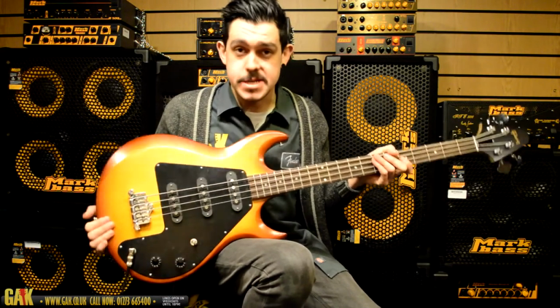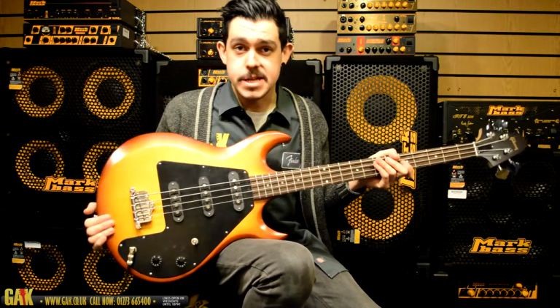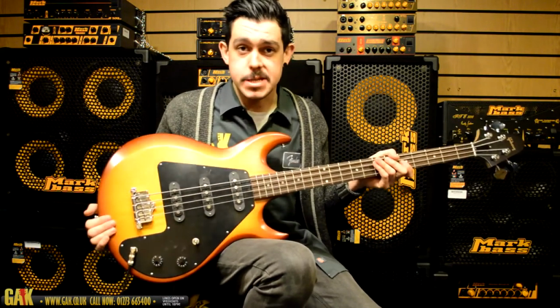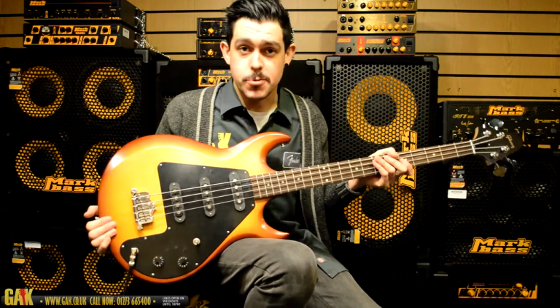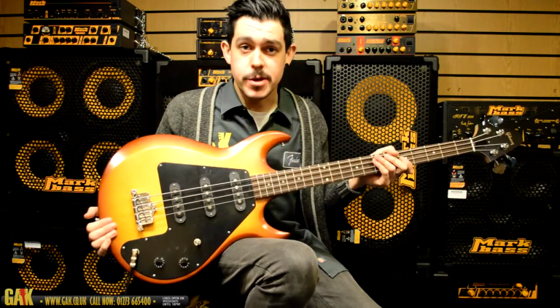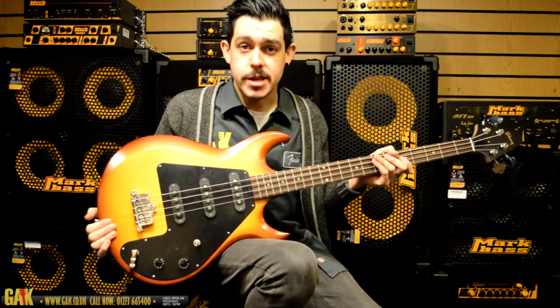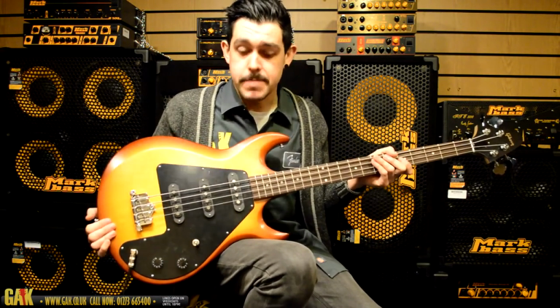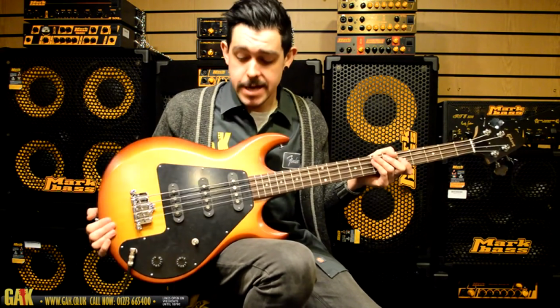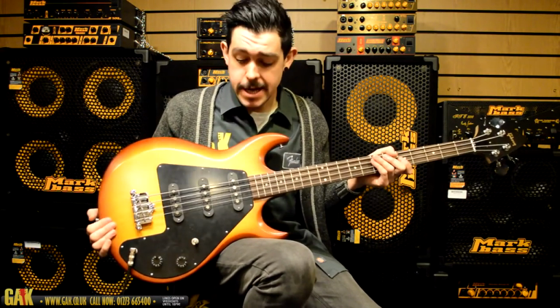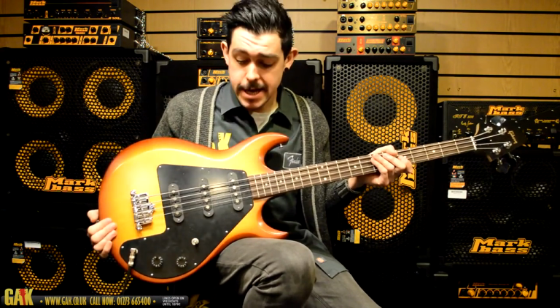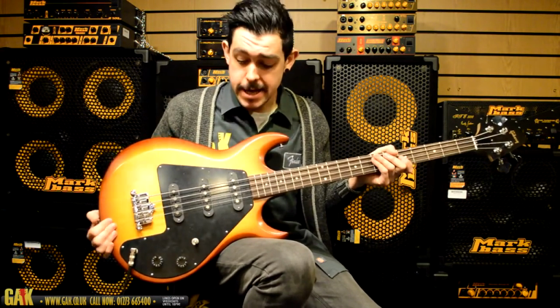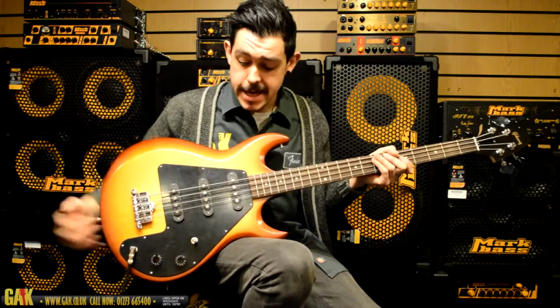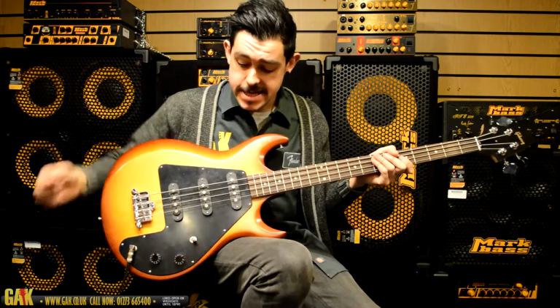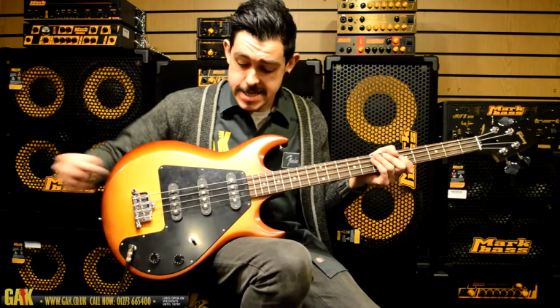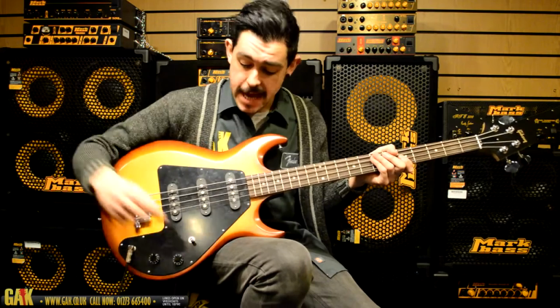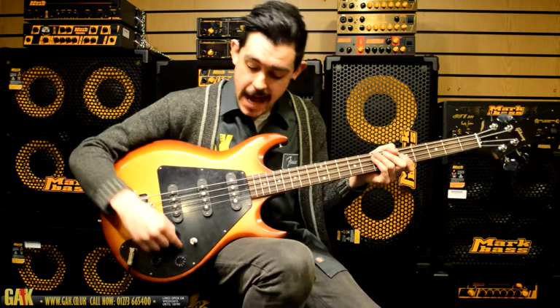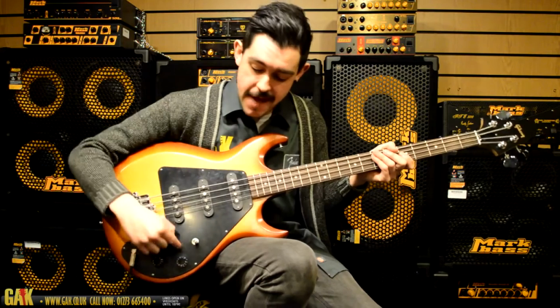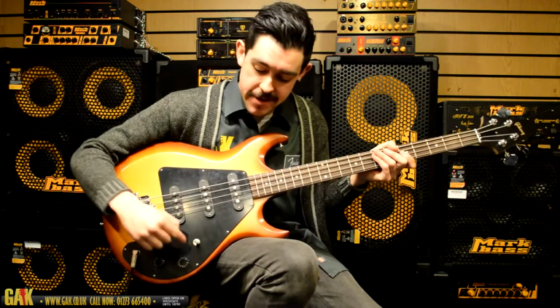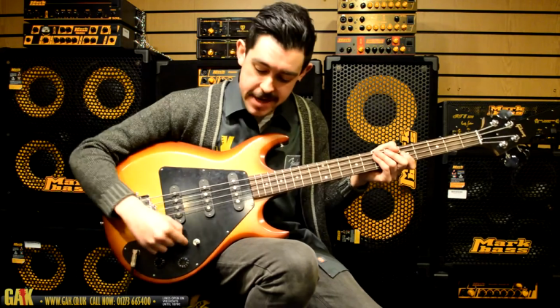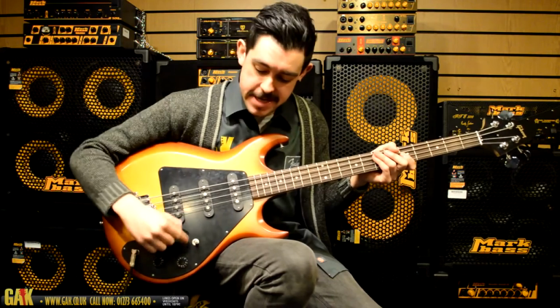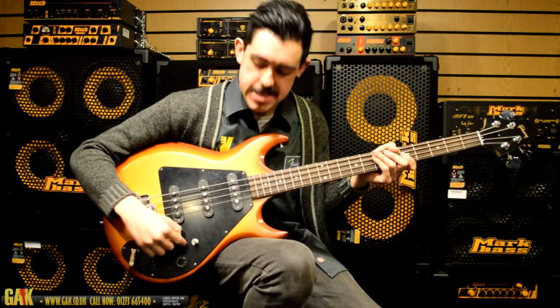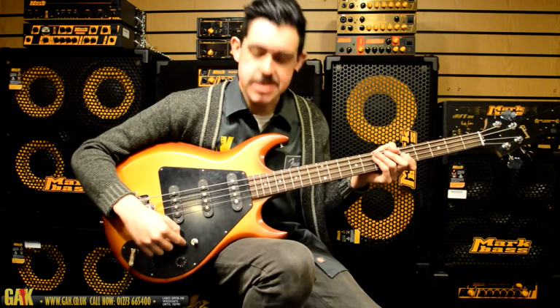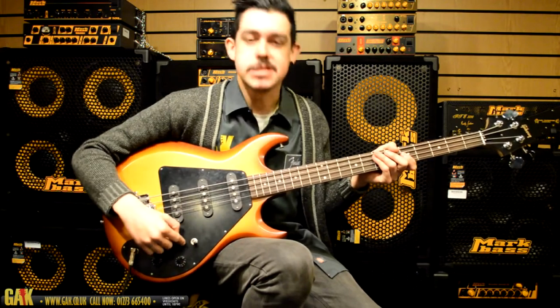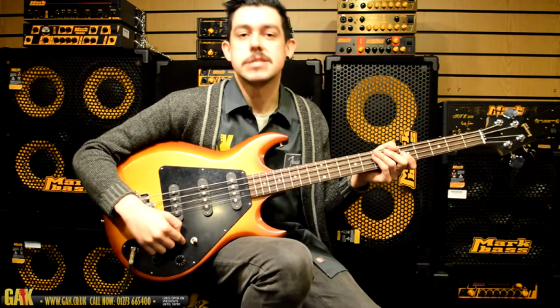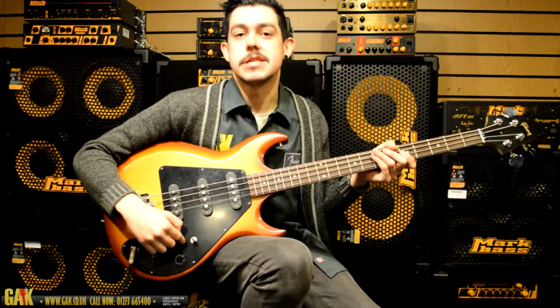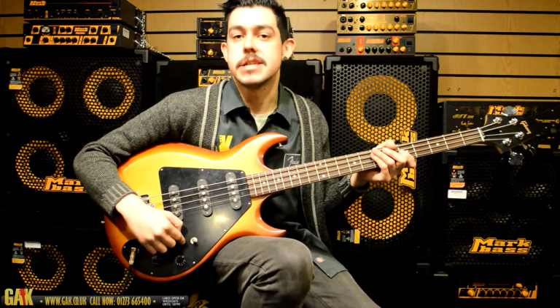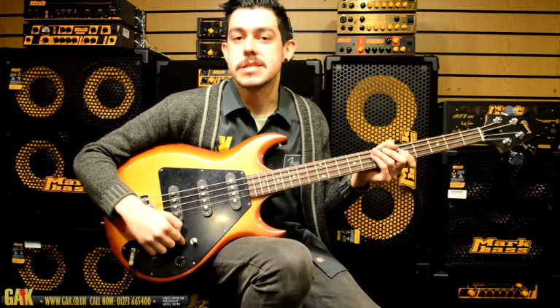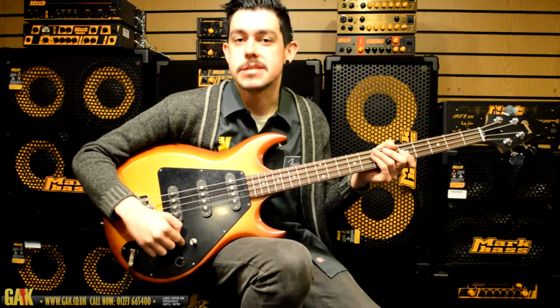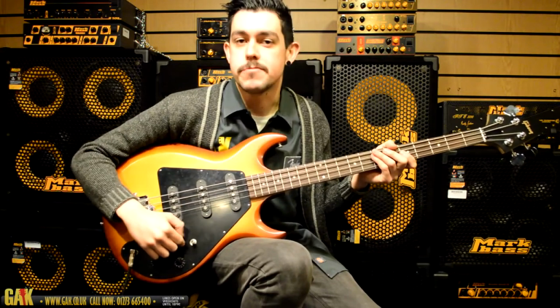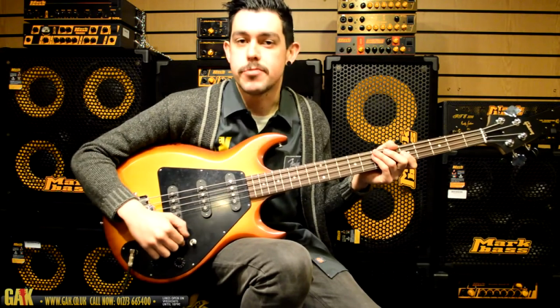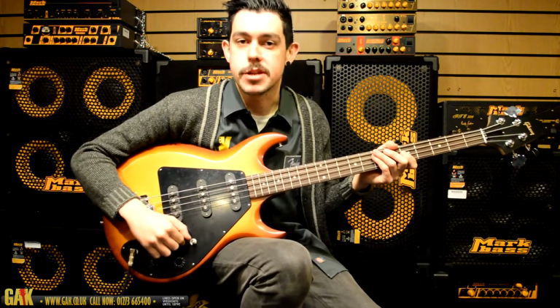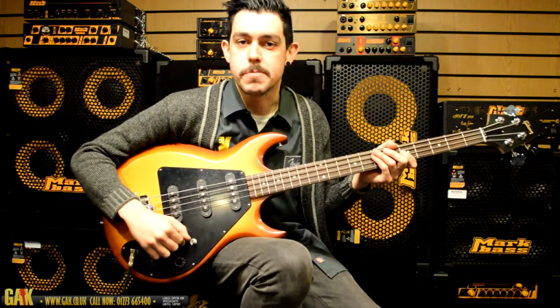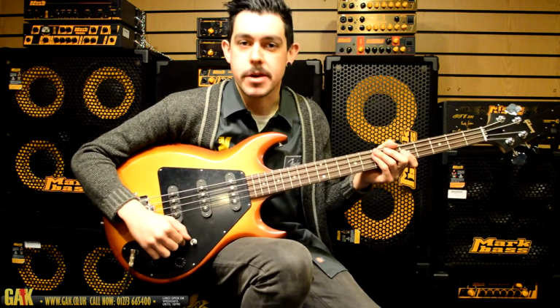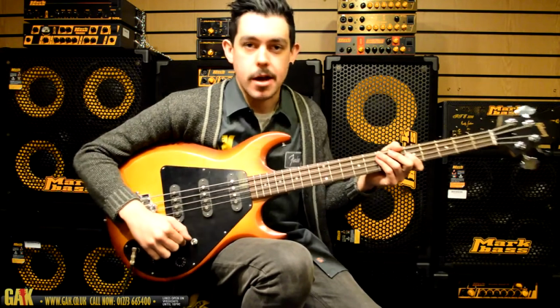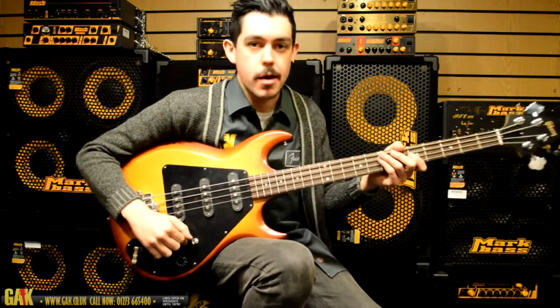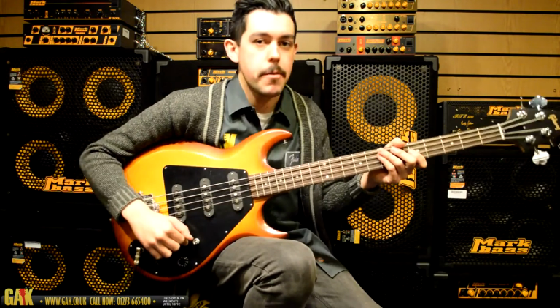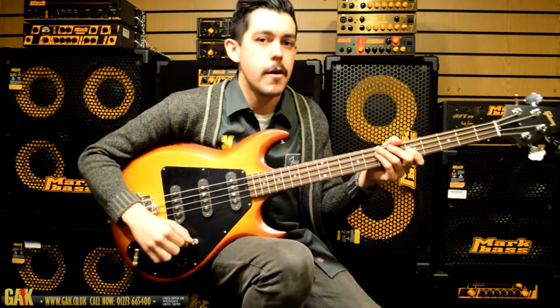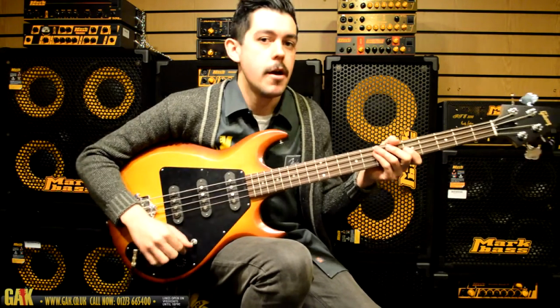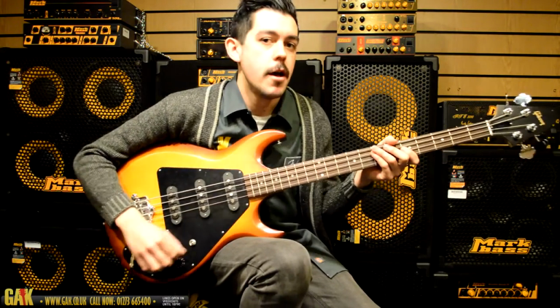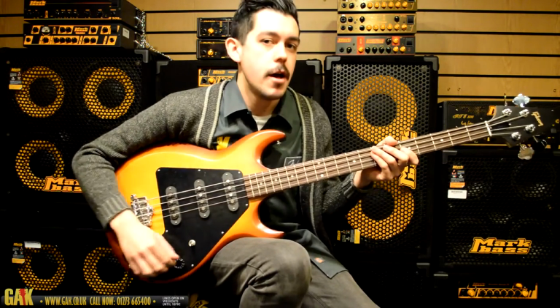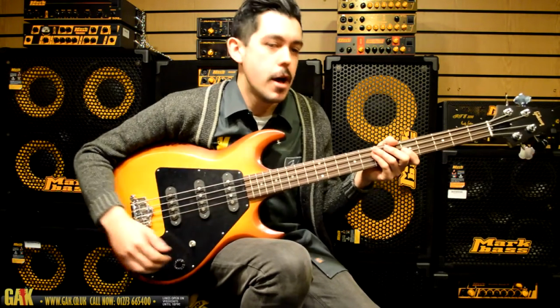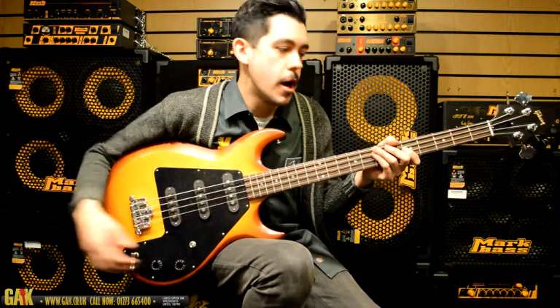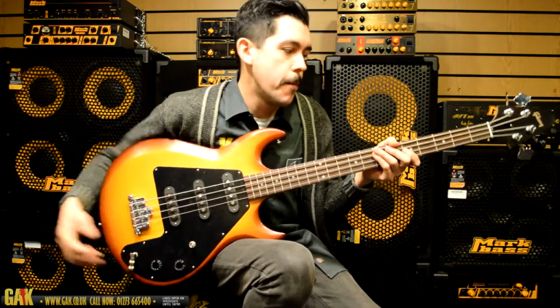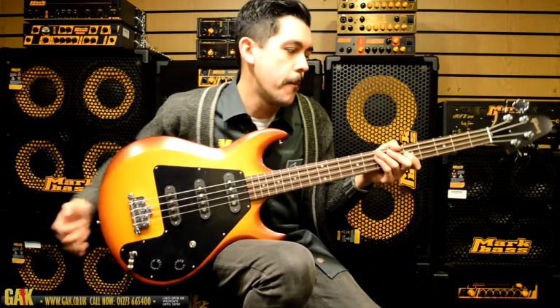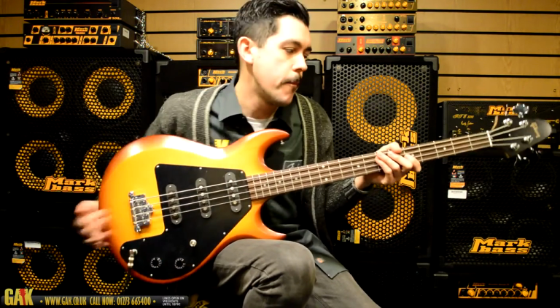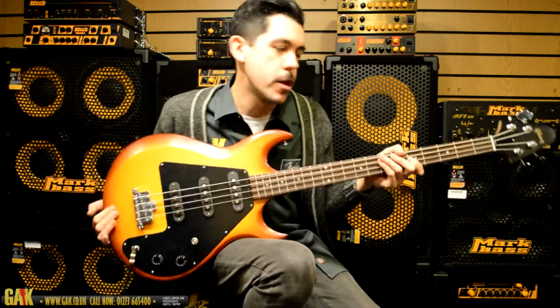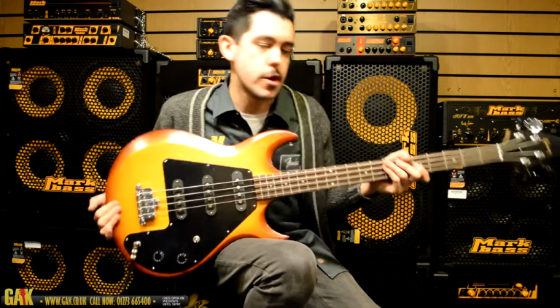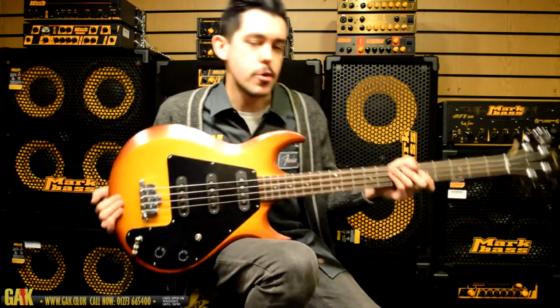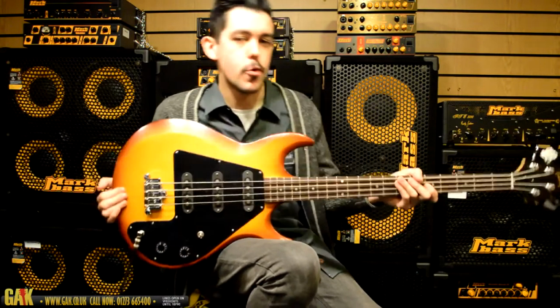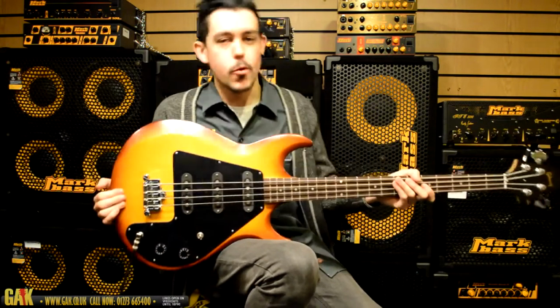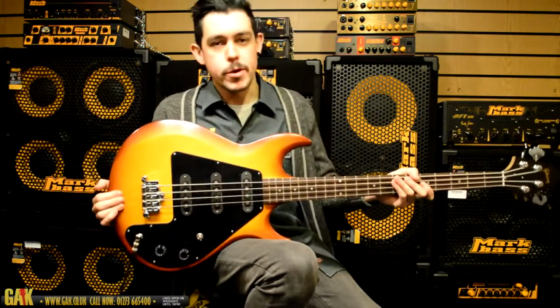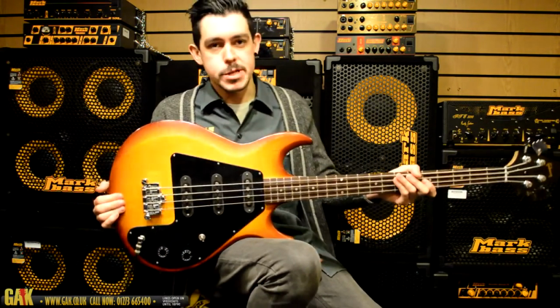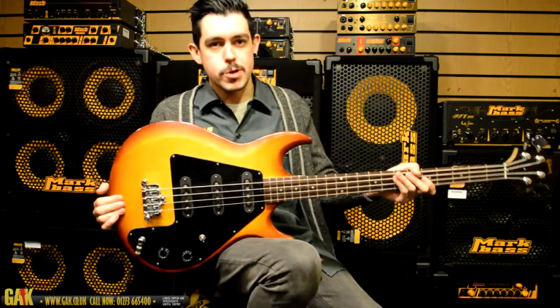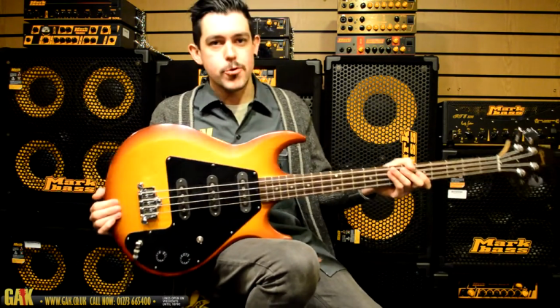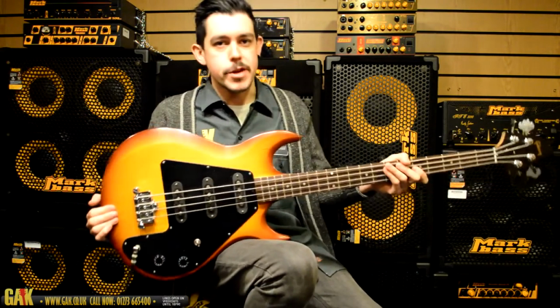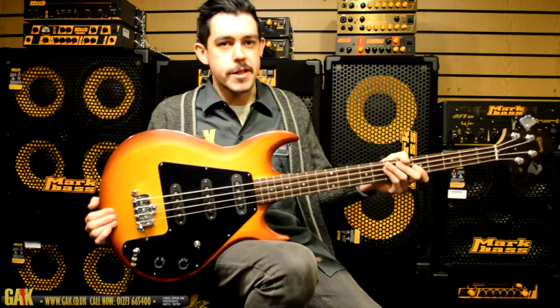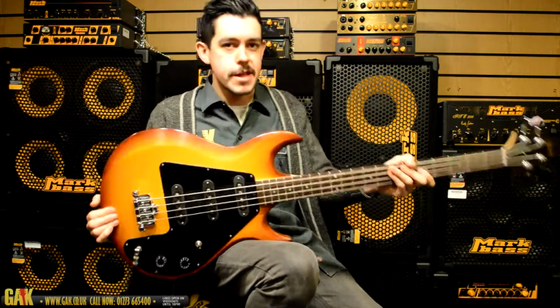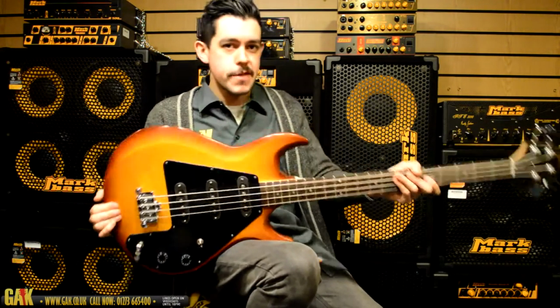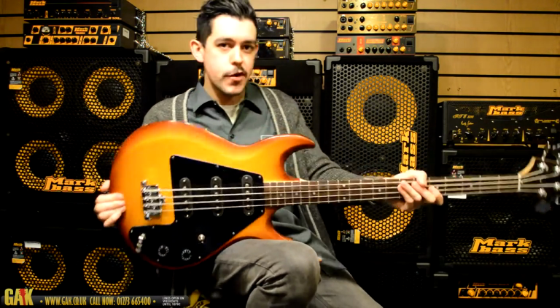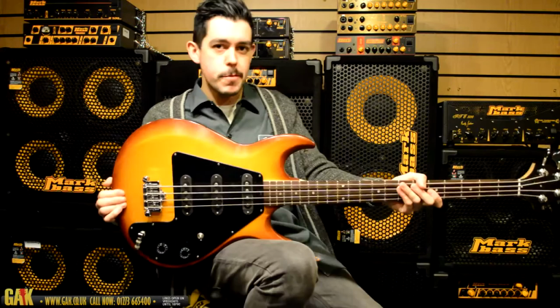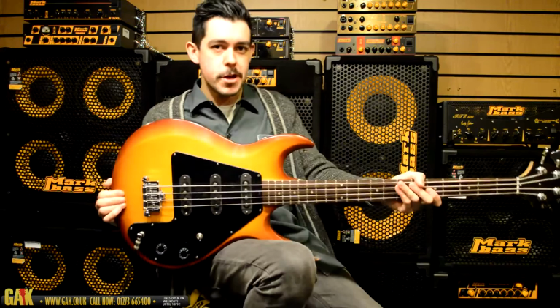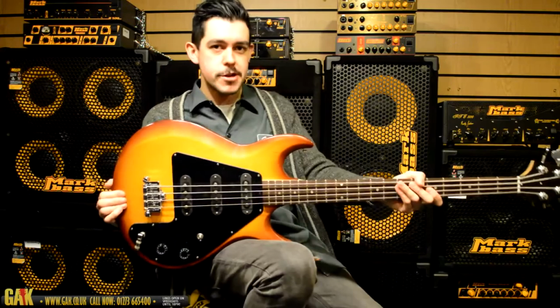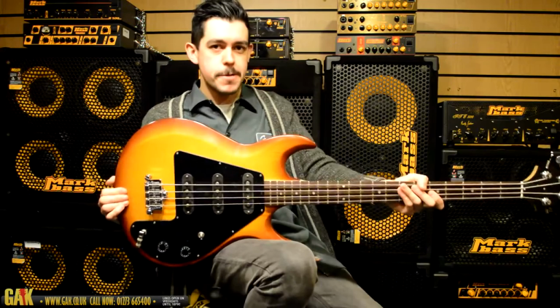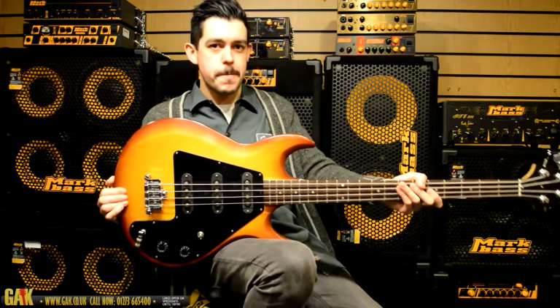It's a wicked bit of gear. Let's have a listen to this bridge pickup in all its glory. Thanks very much.